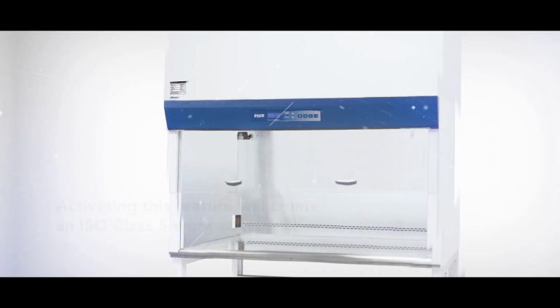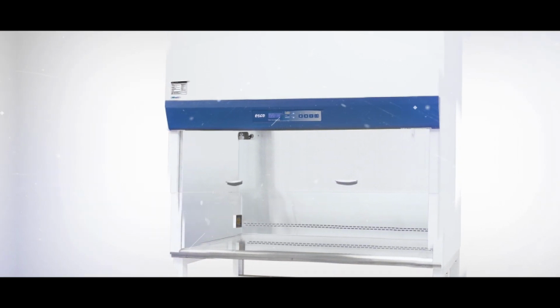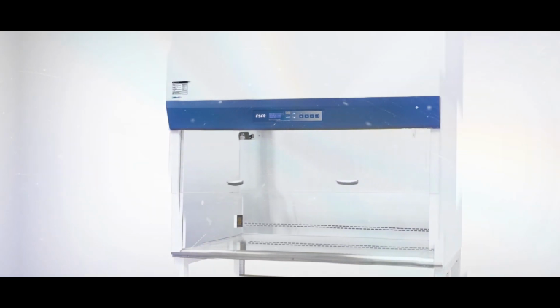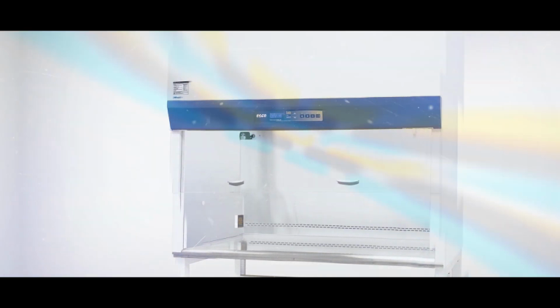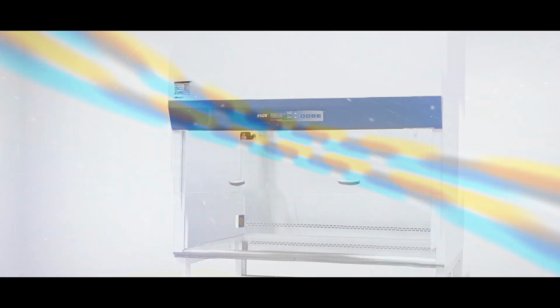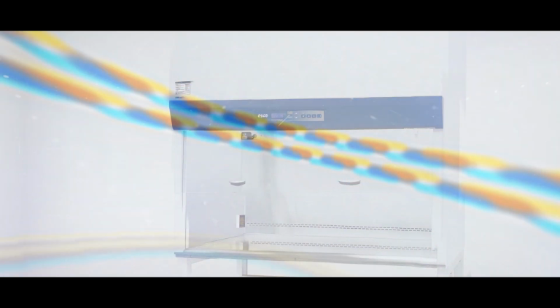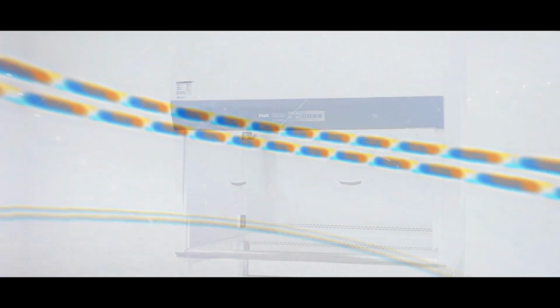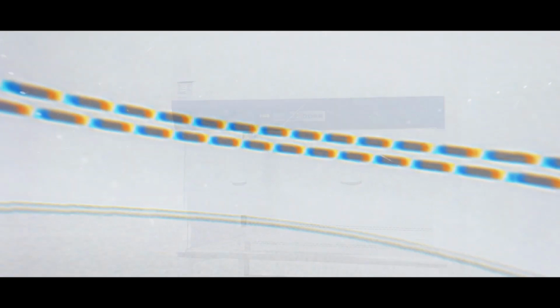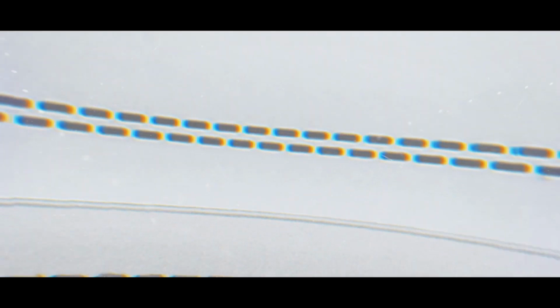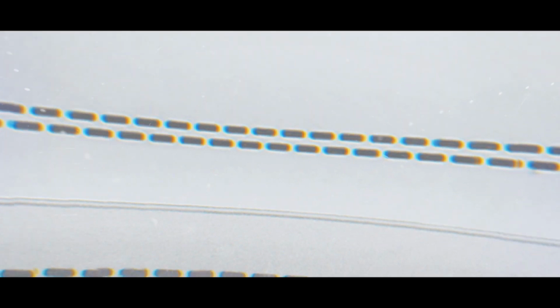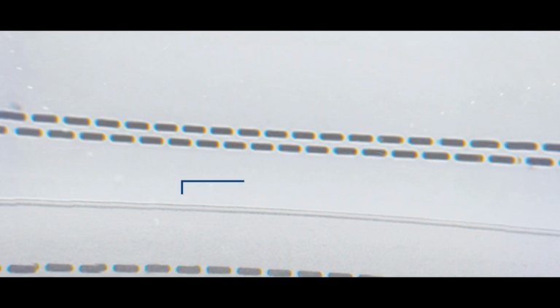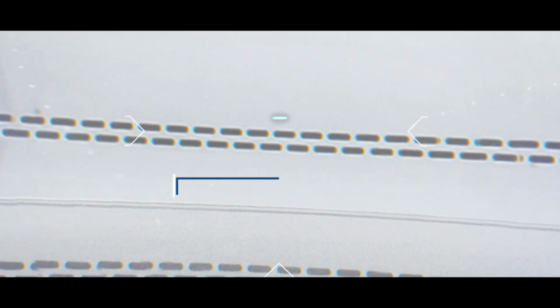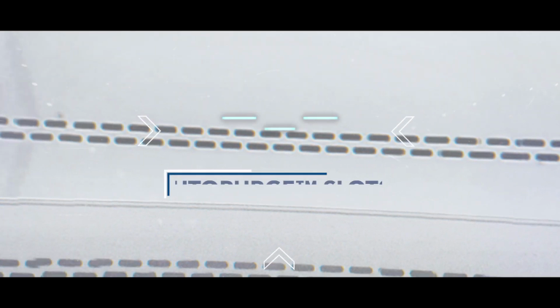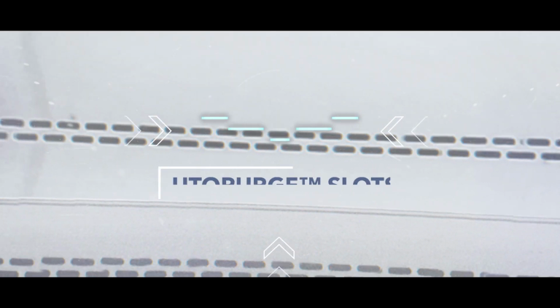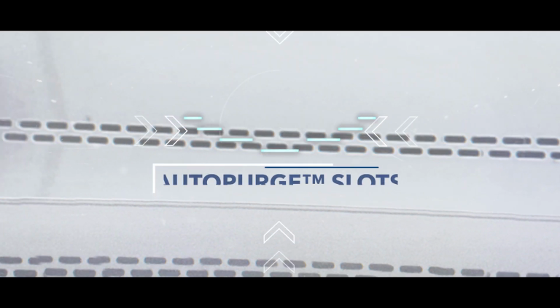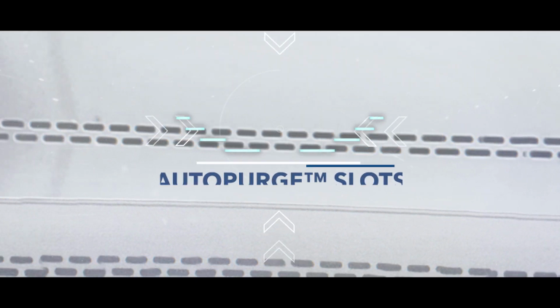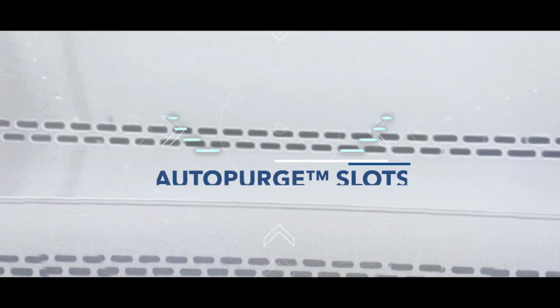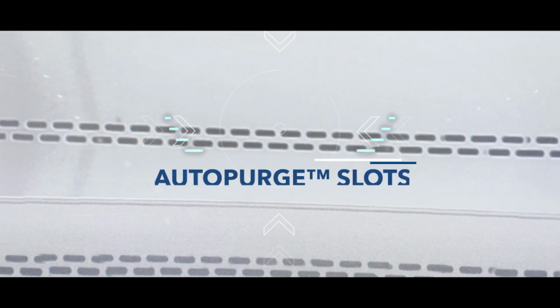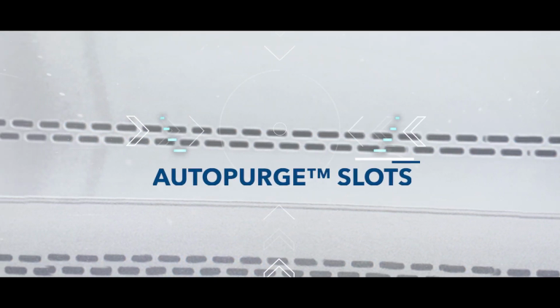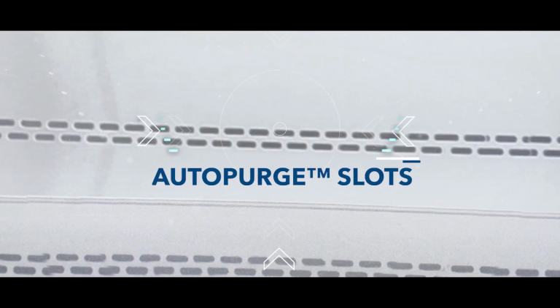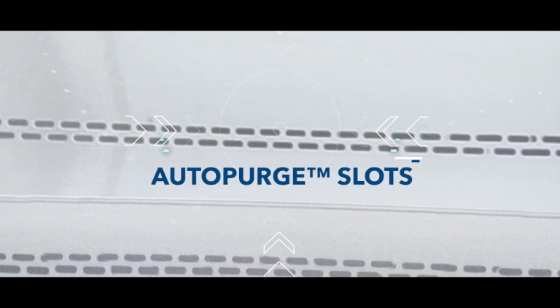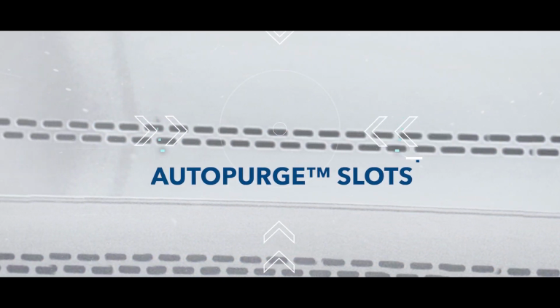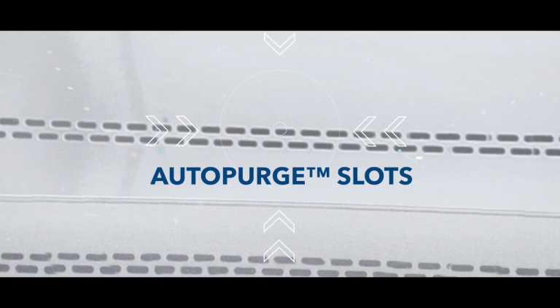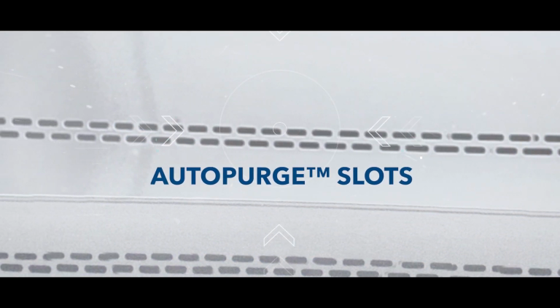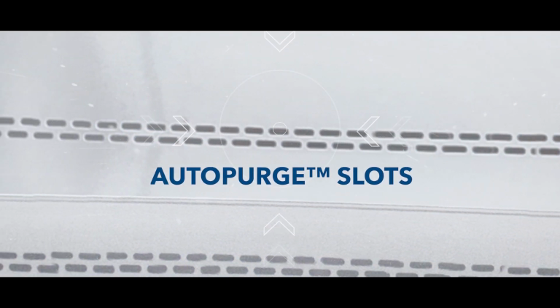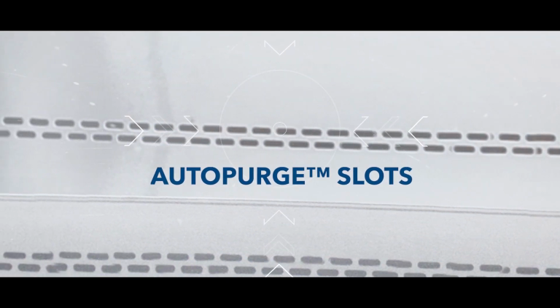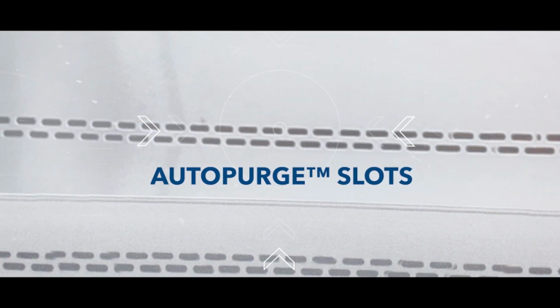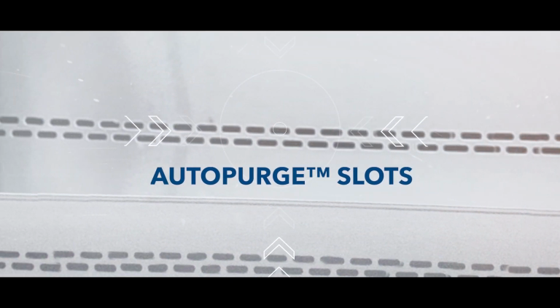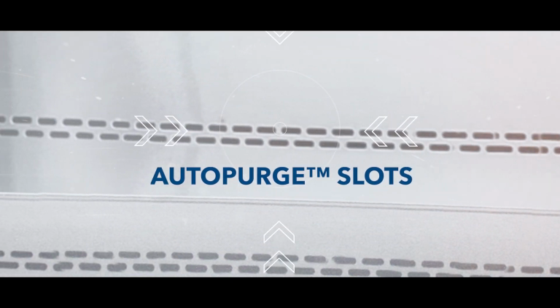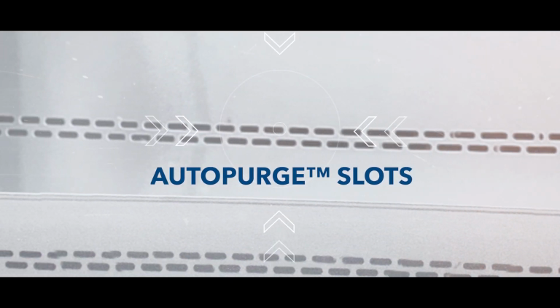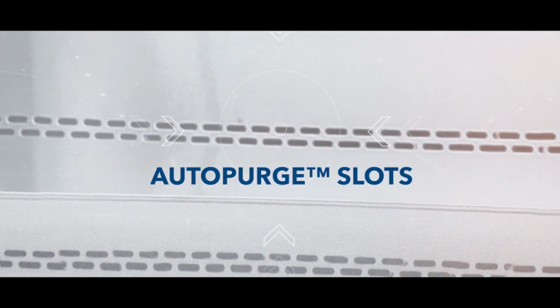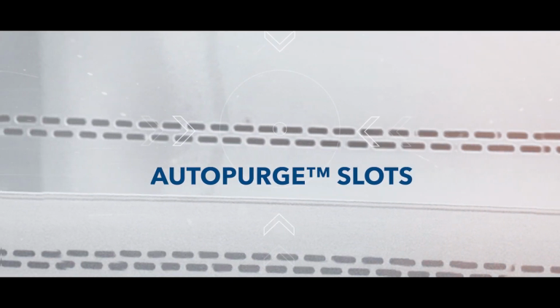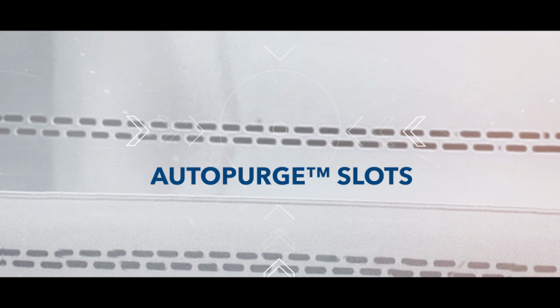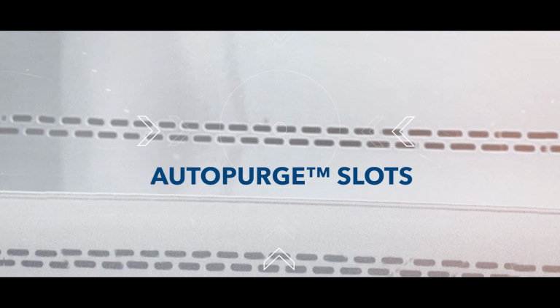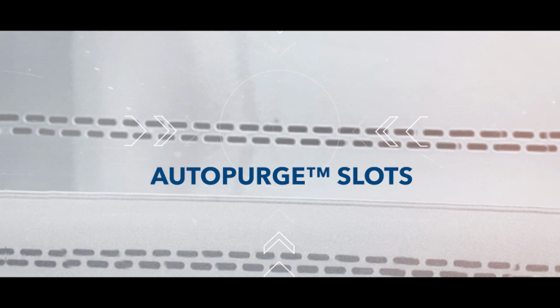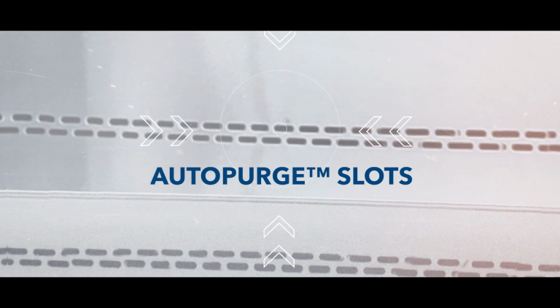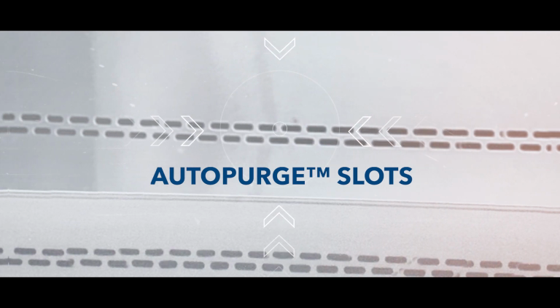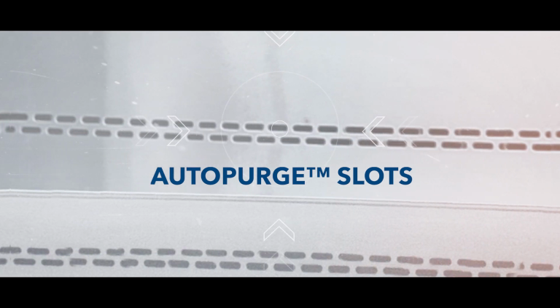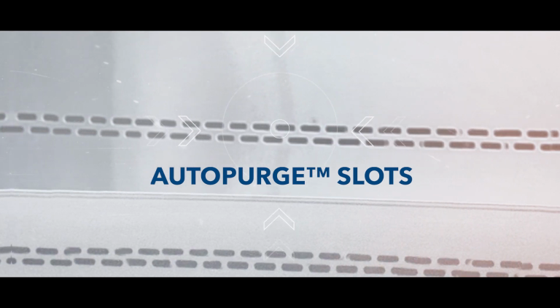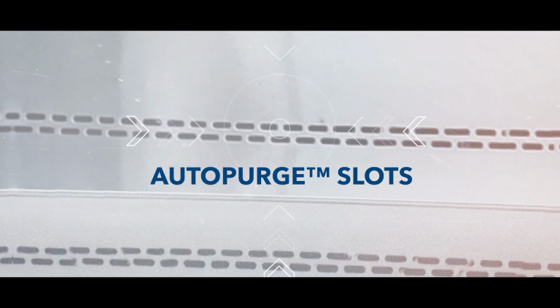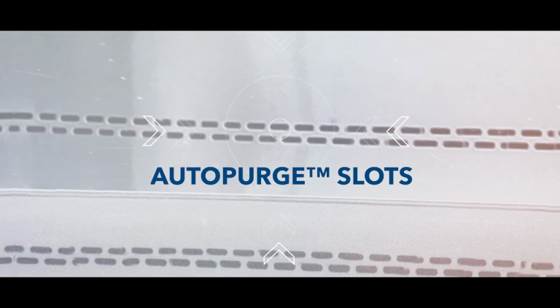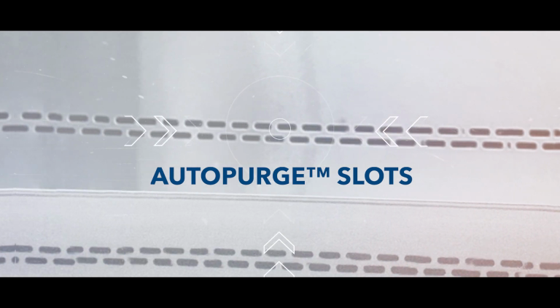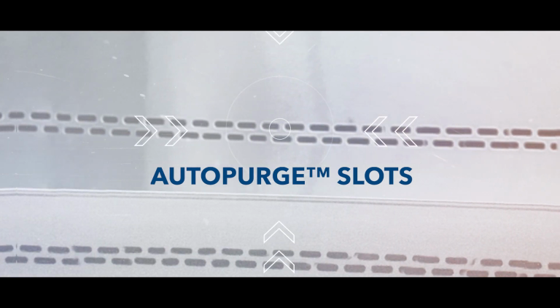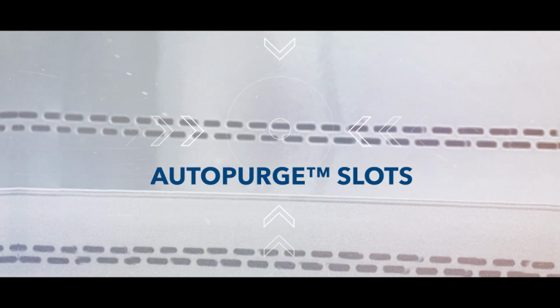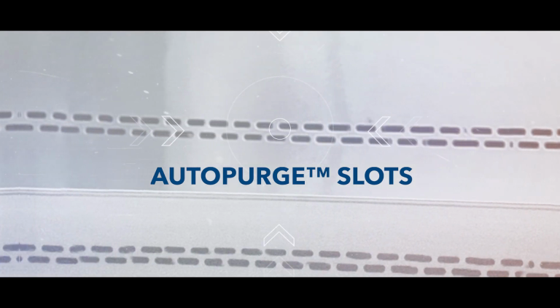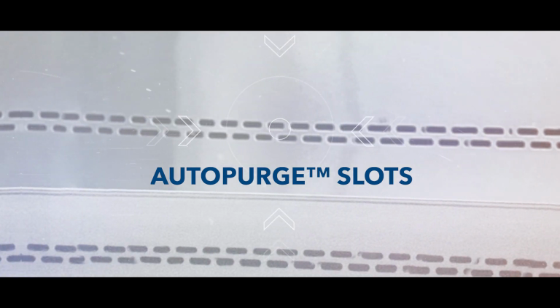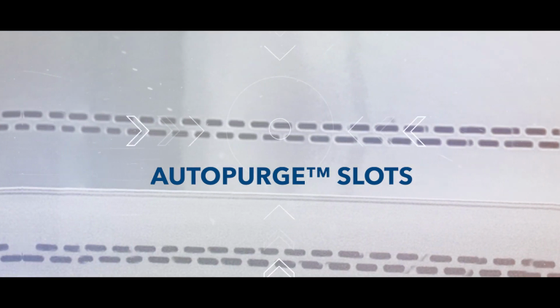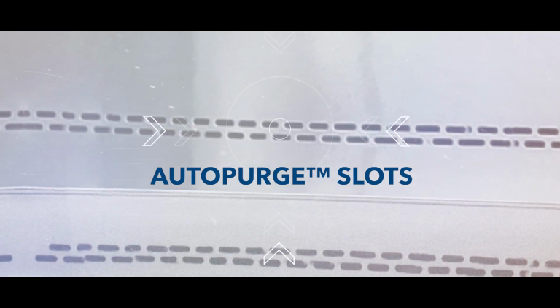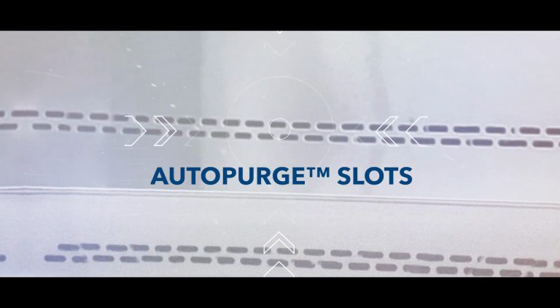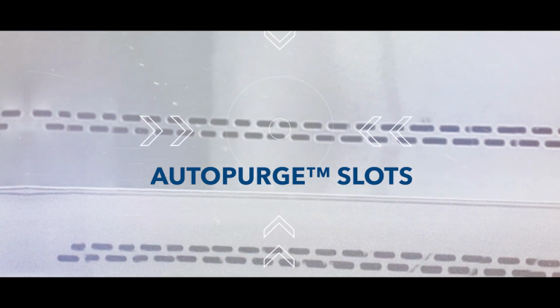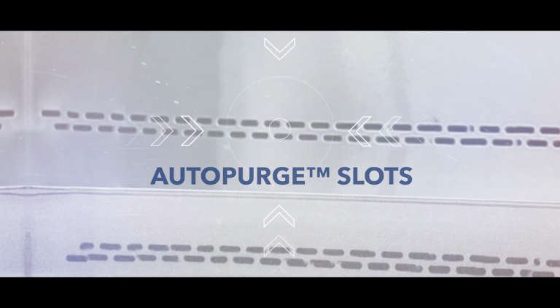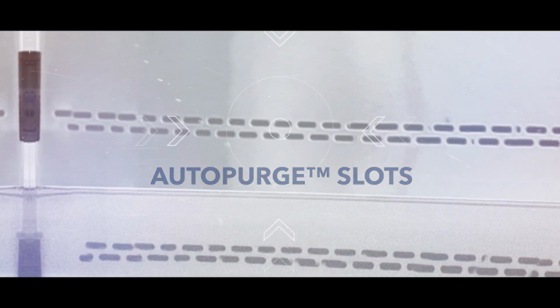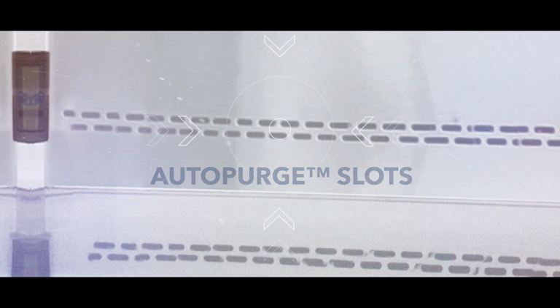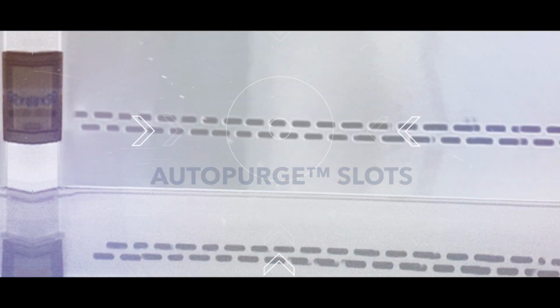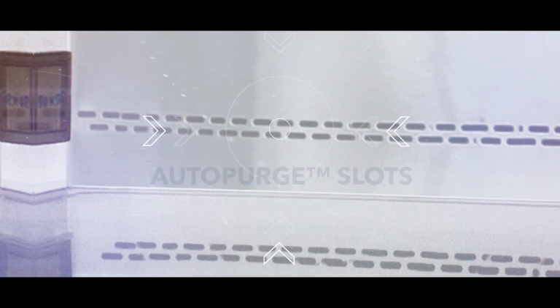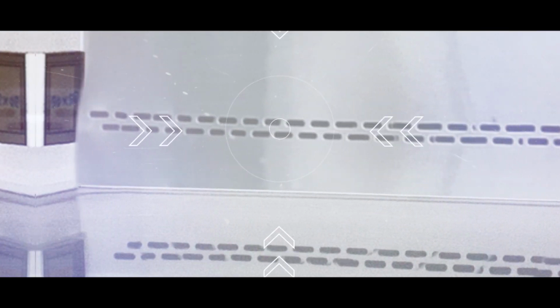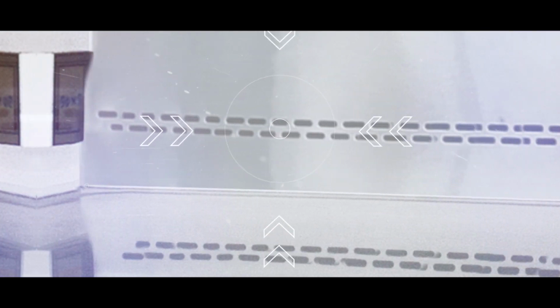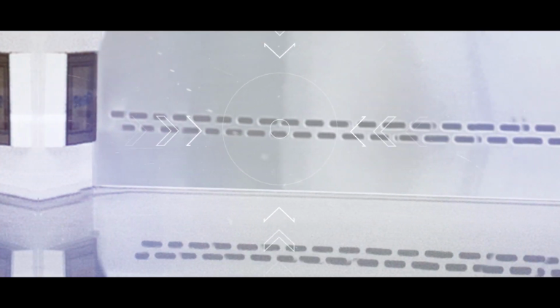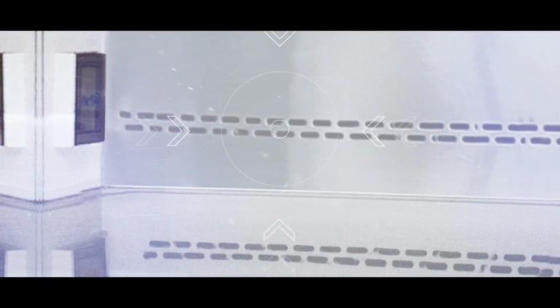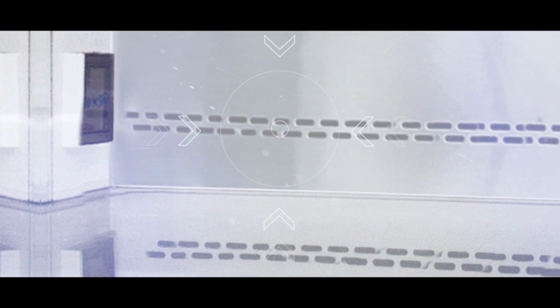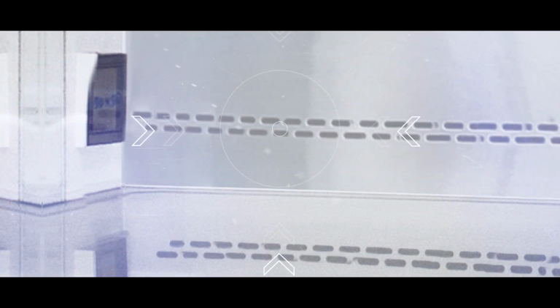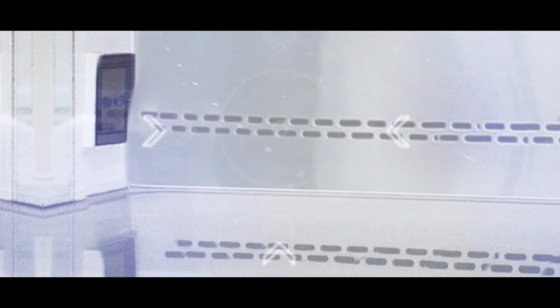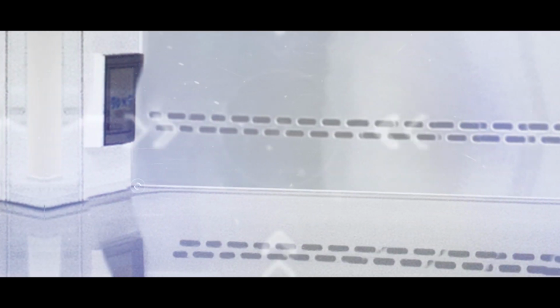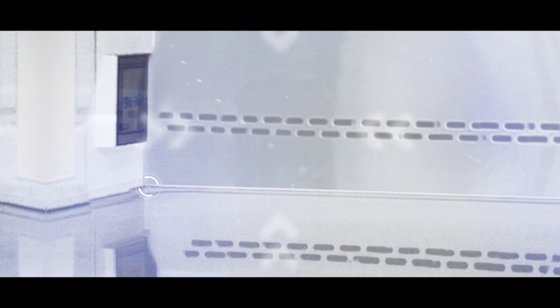The auto purge slots eliminate air turbulence and possible dead air corners in the work zone, giving more stability in the airflow.